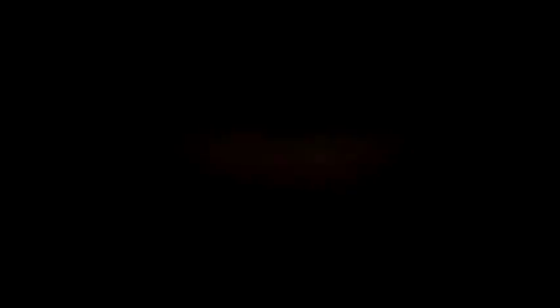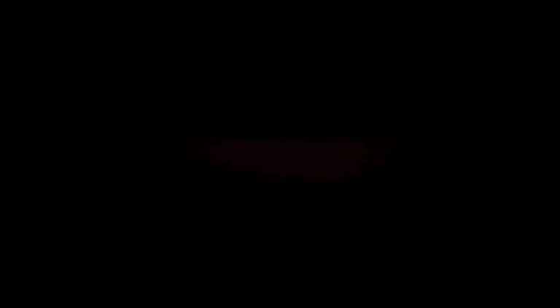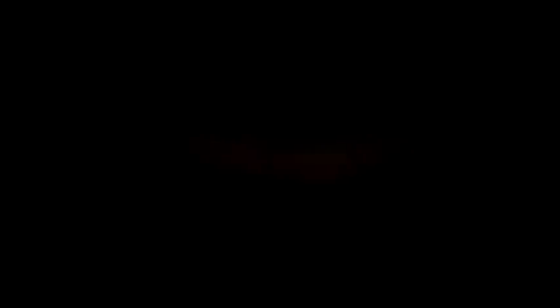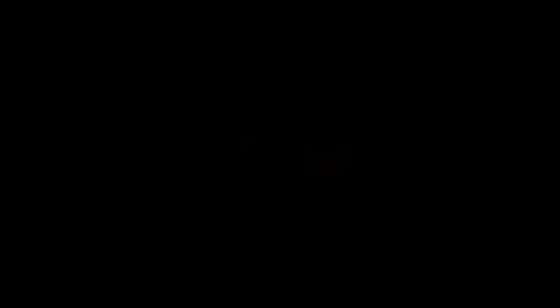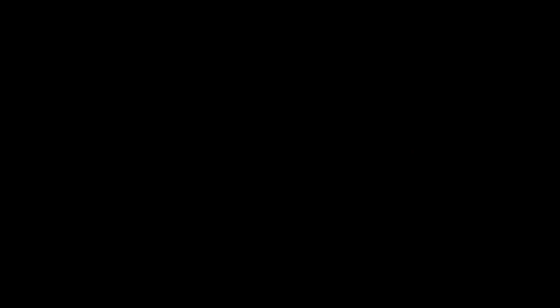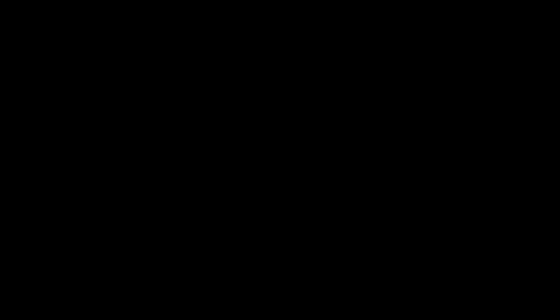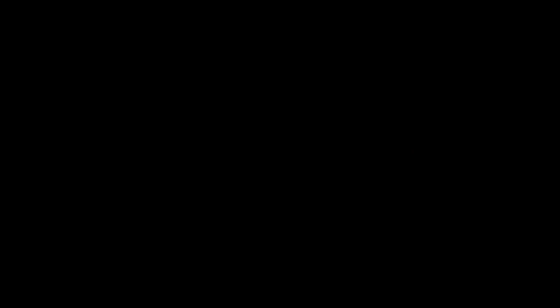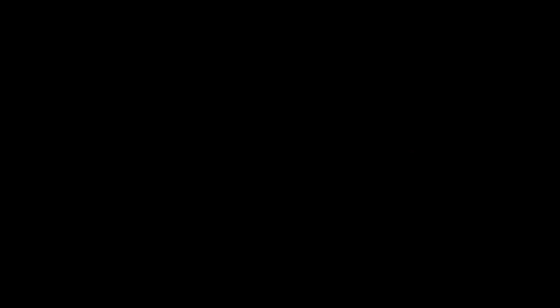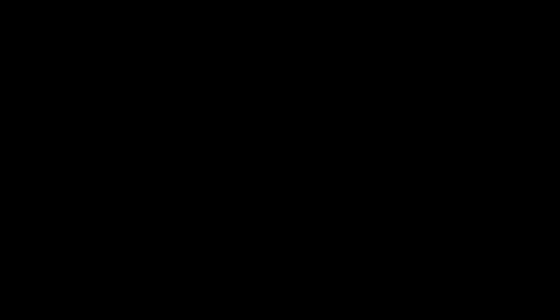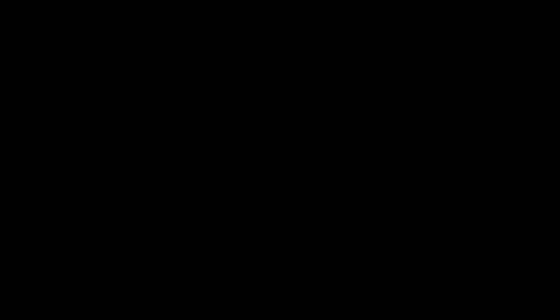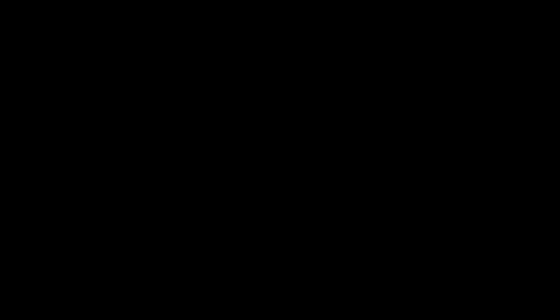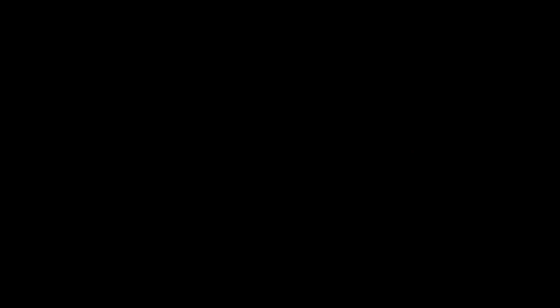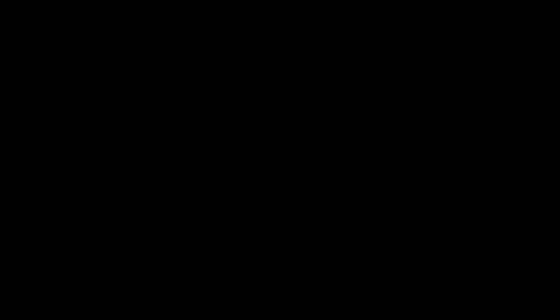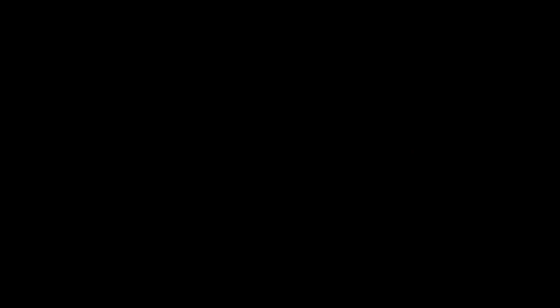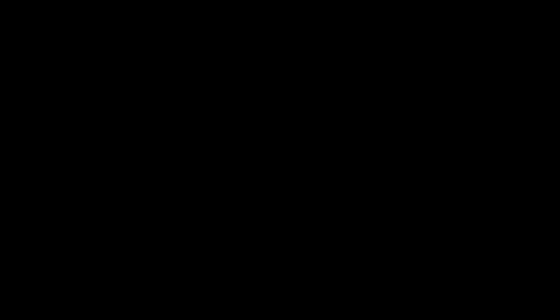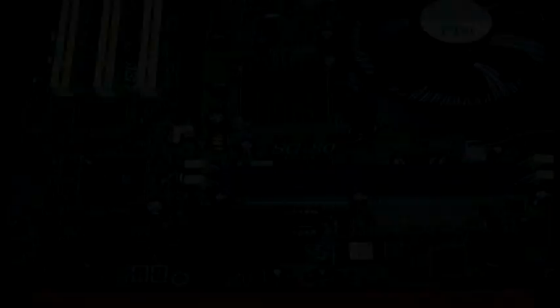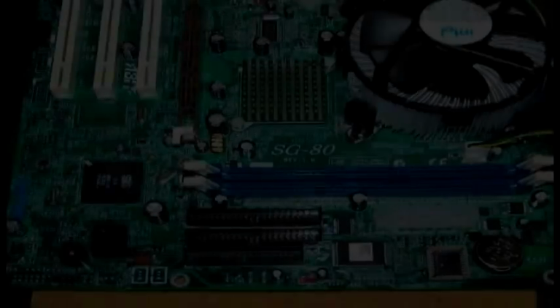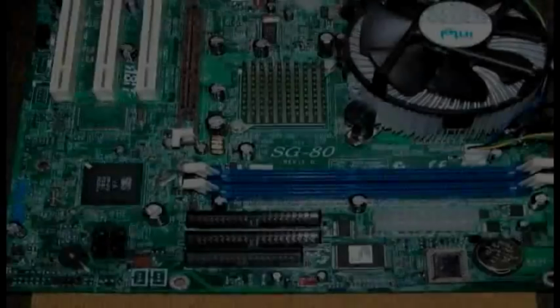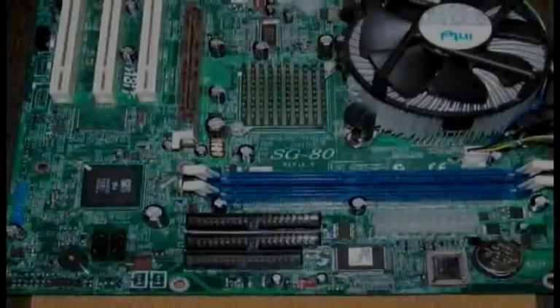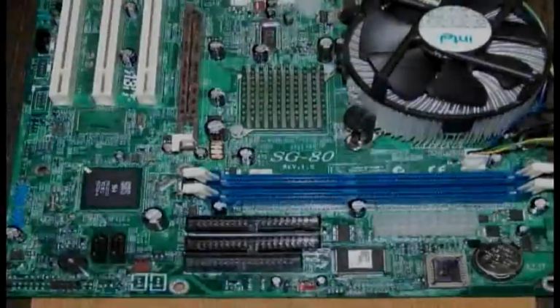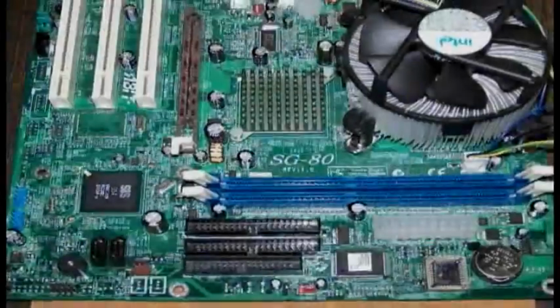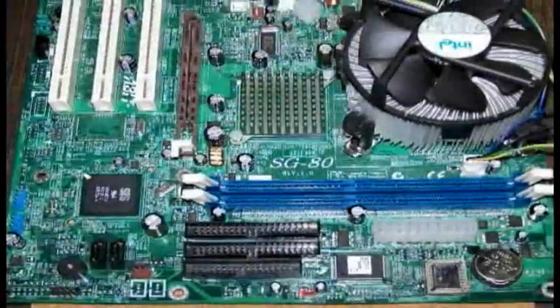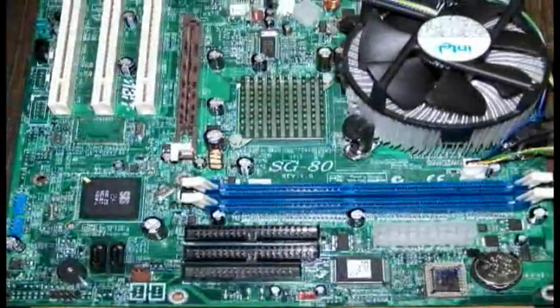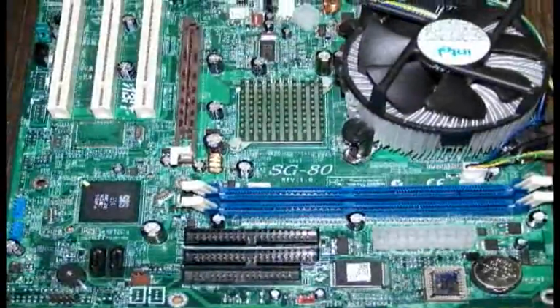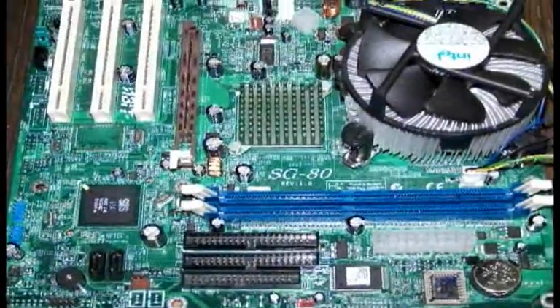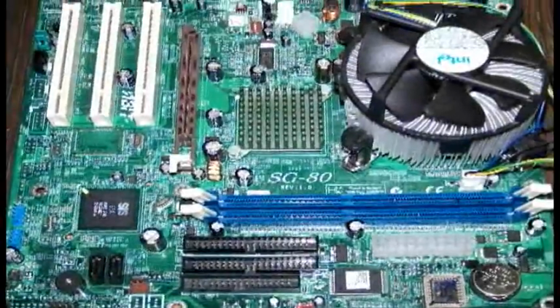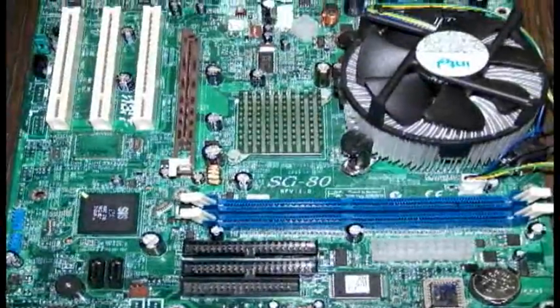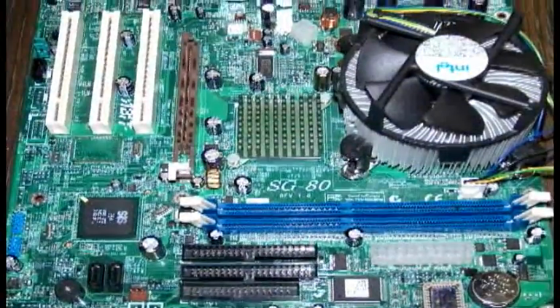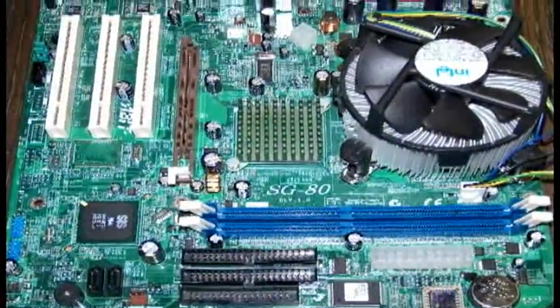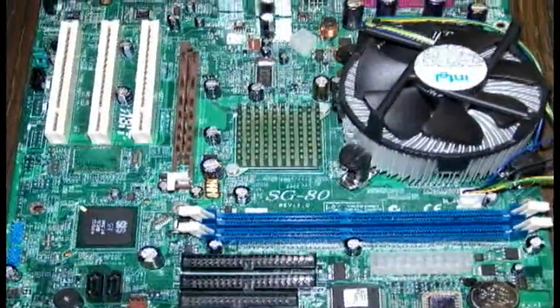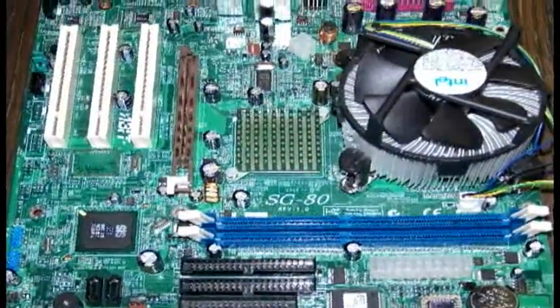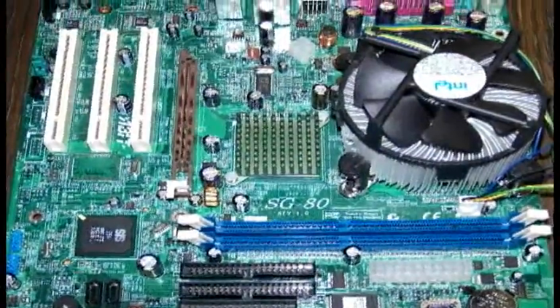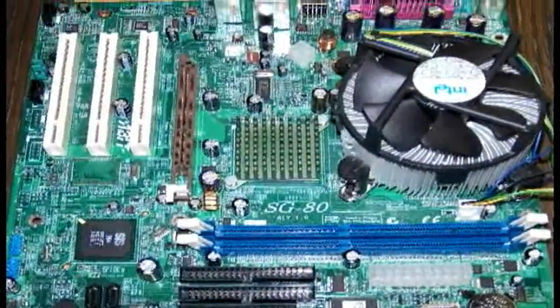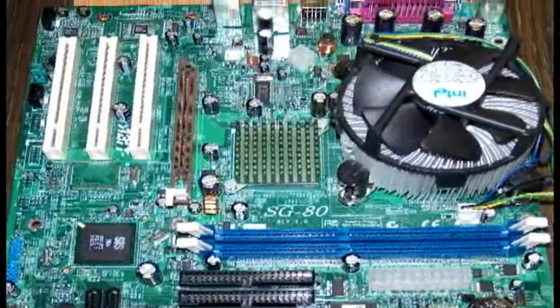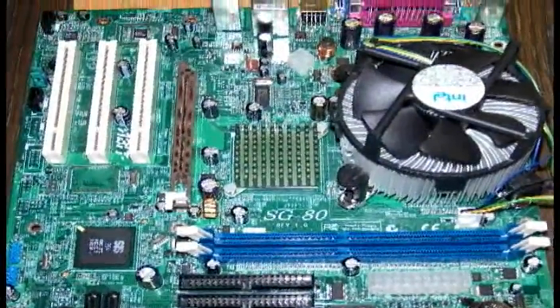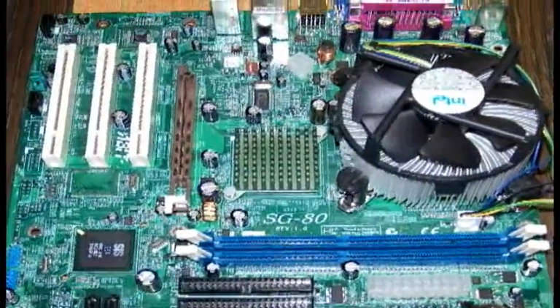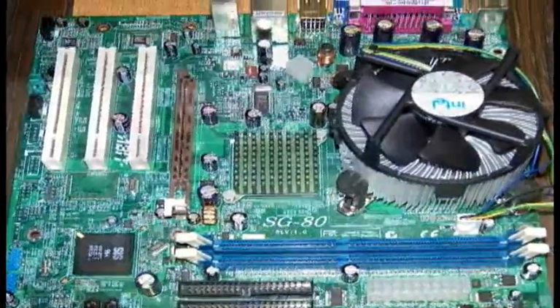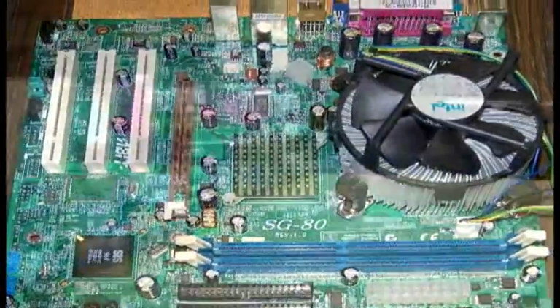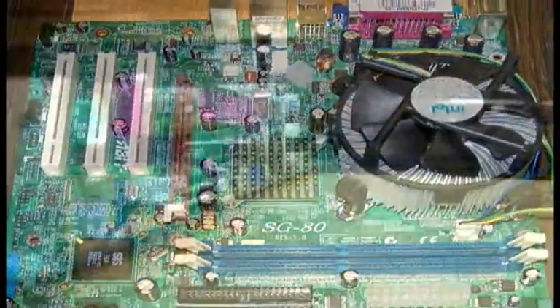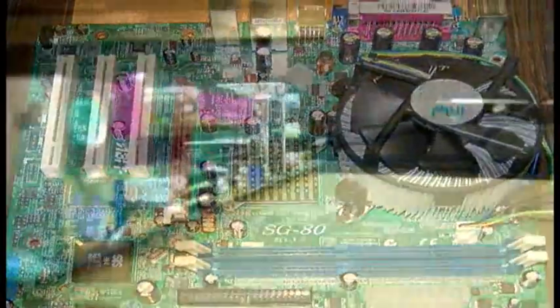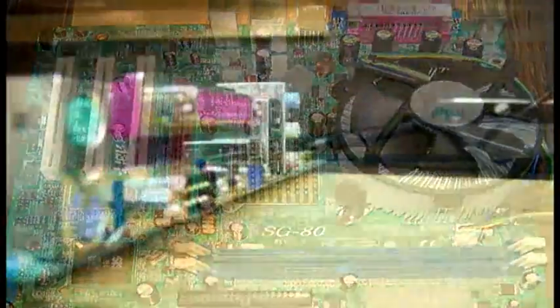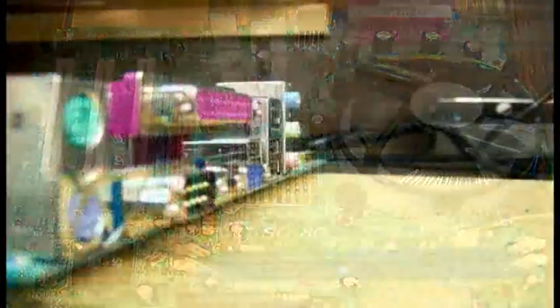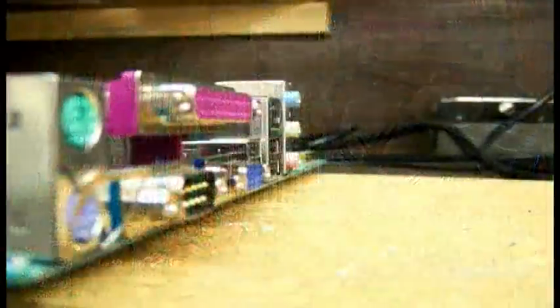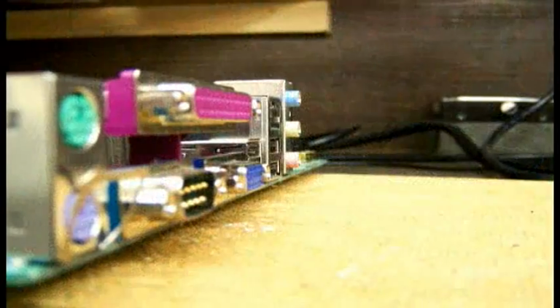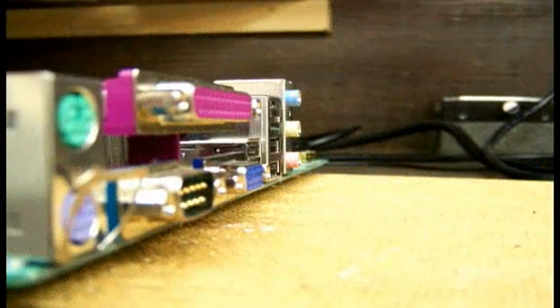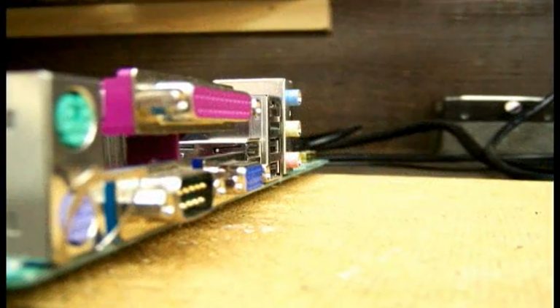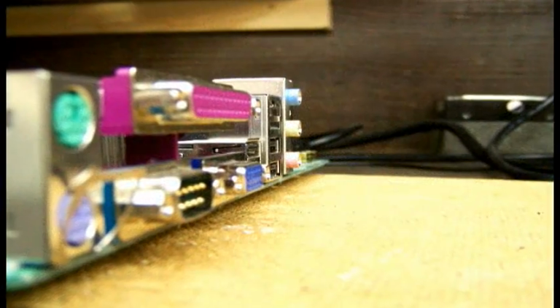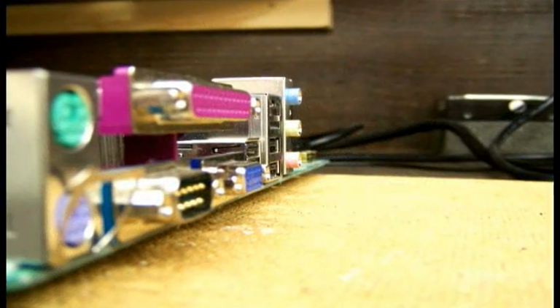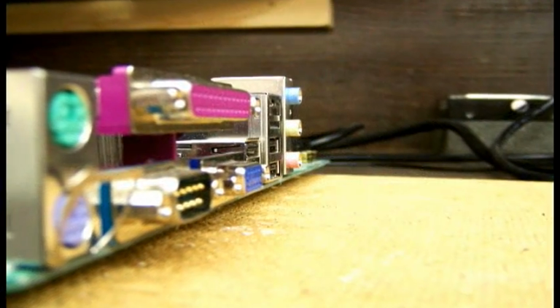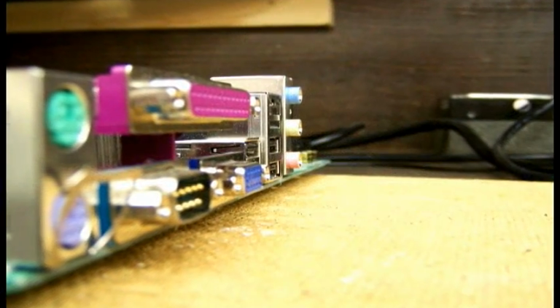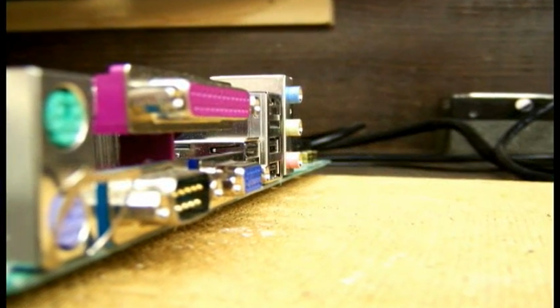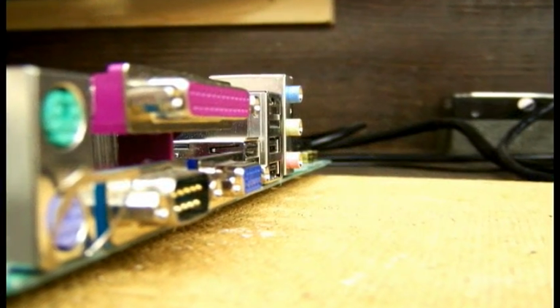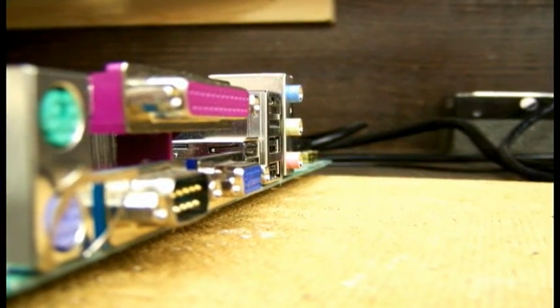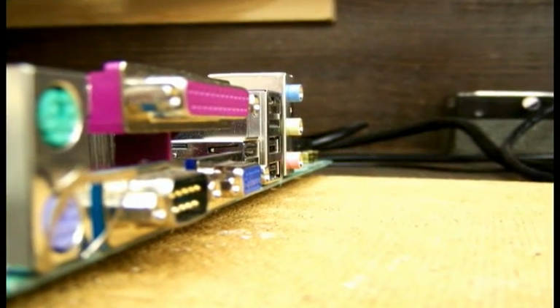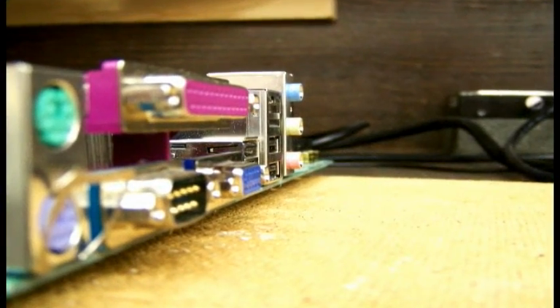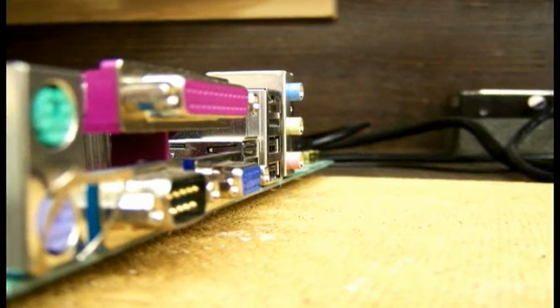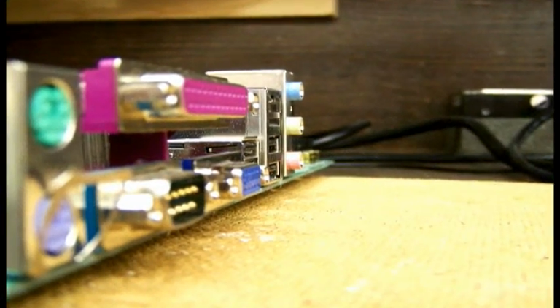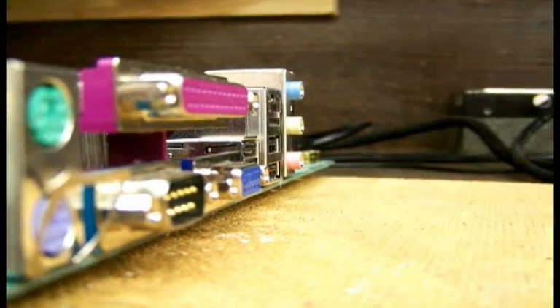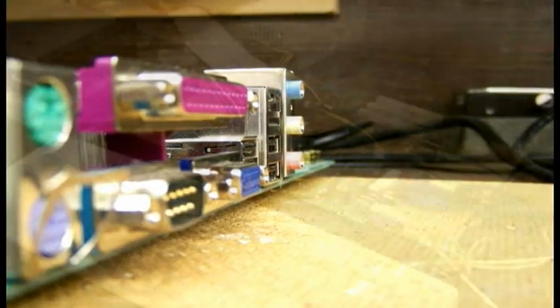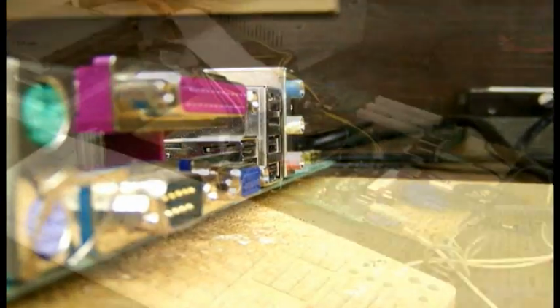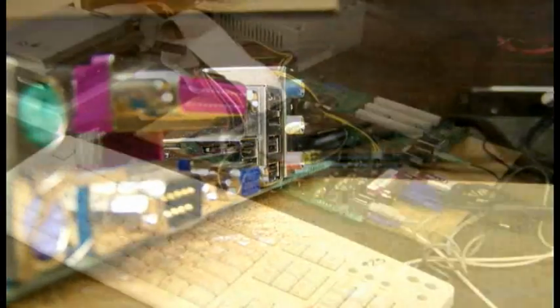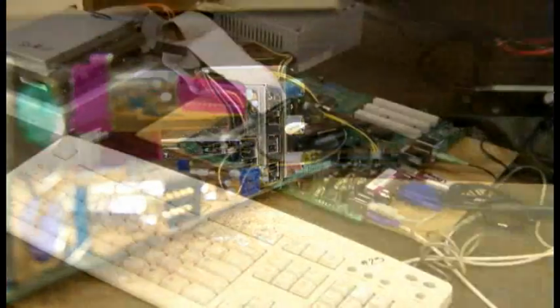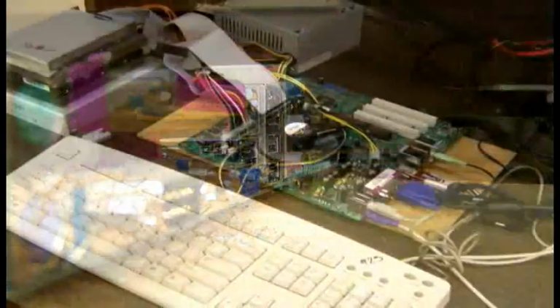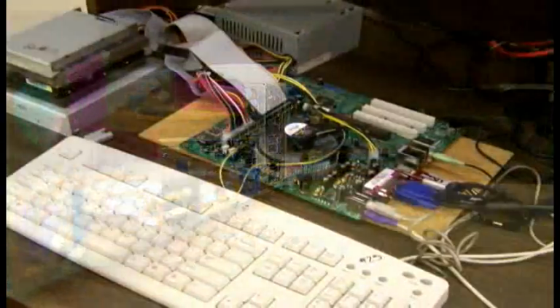Hello, I am Thomas Eliason and I am about to show you a basic tutorial on how to build a computer without using a case.